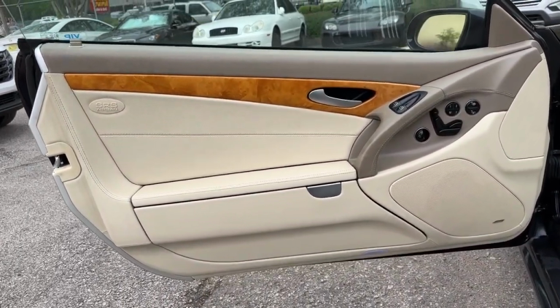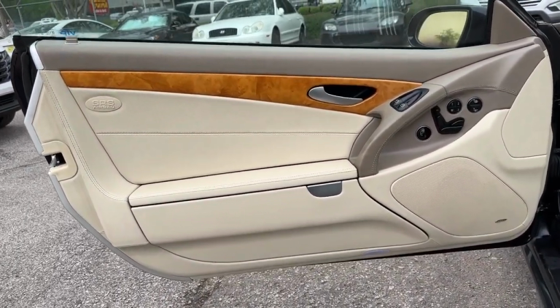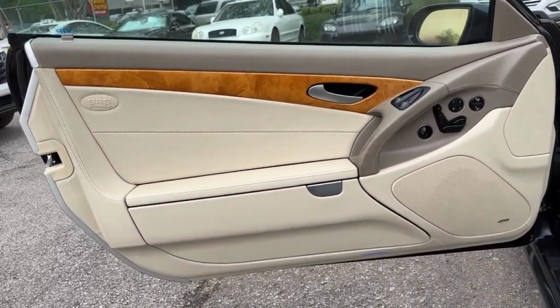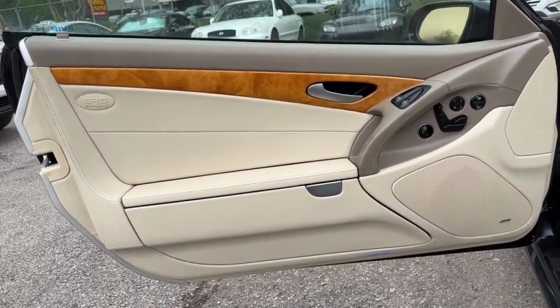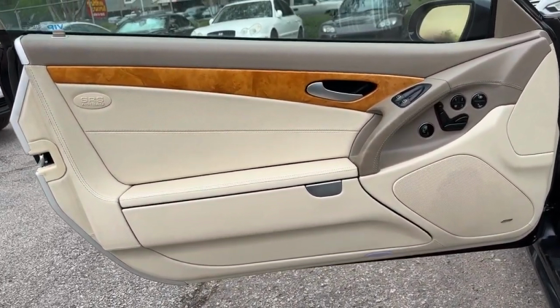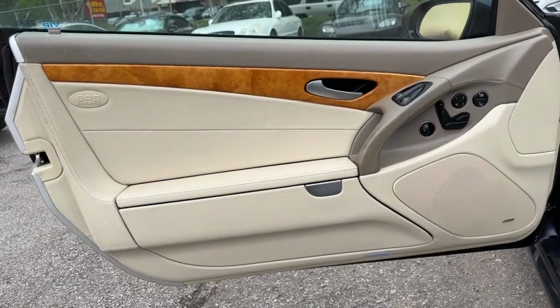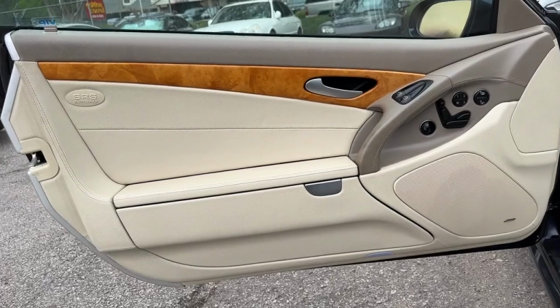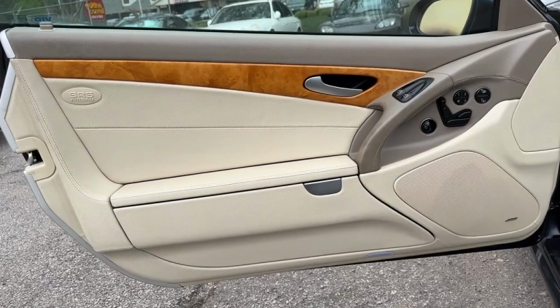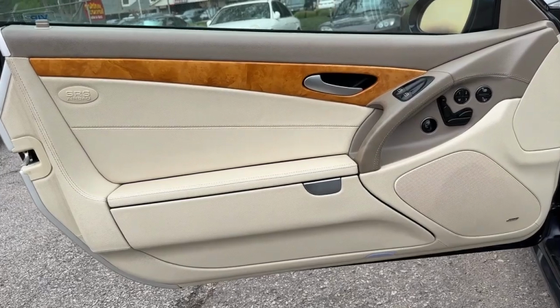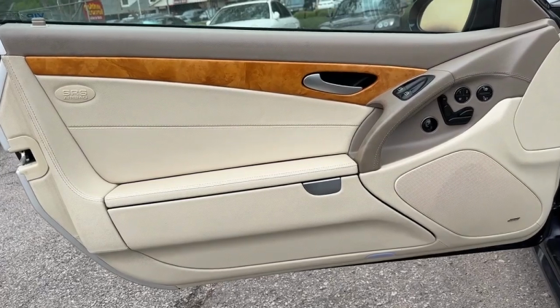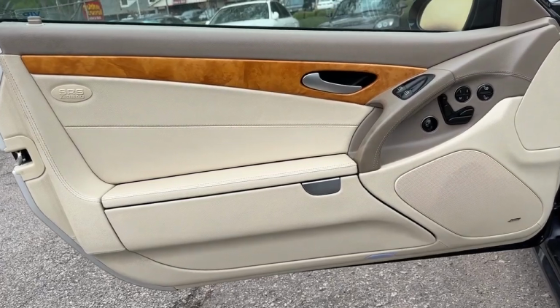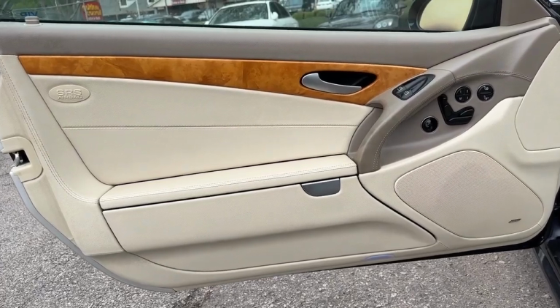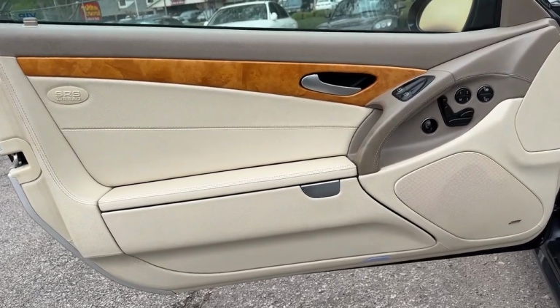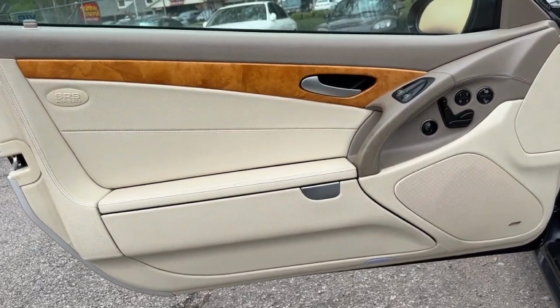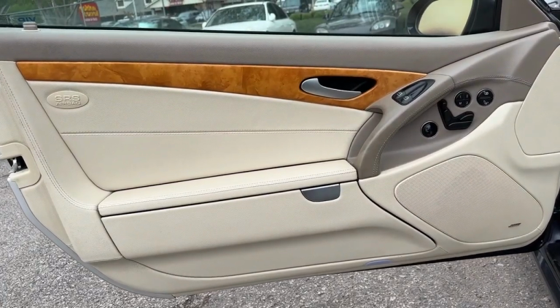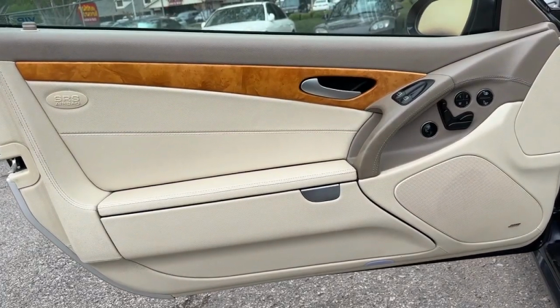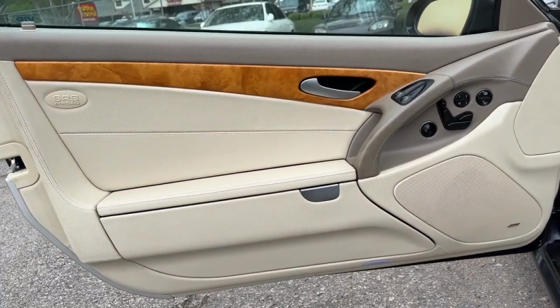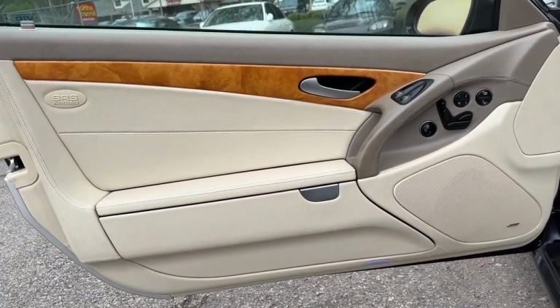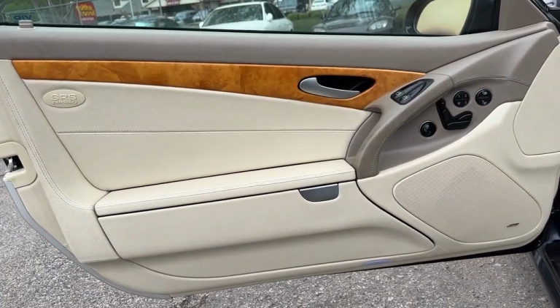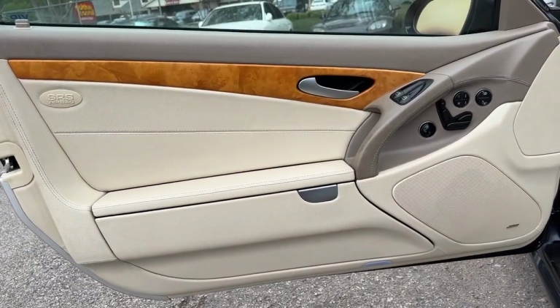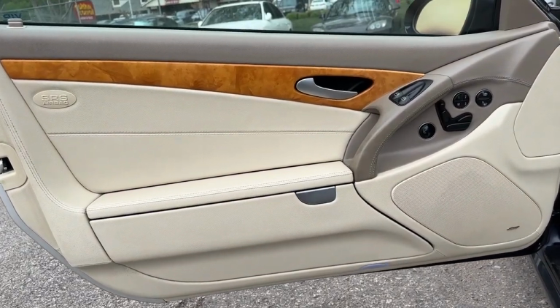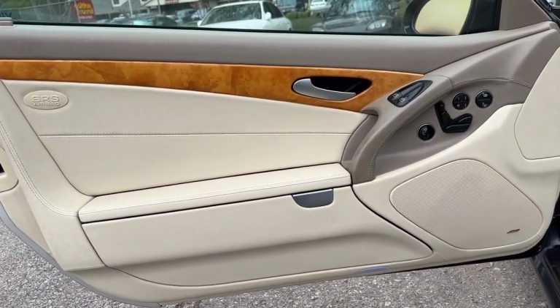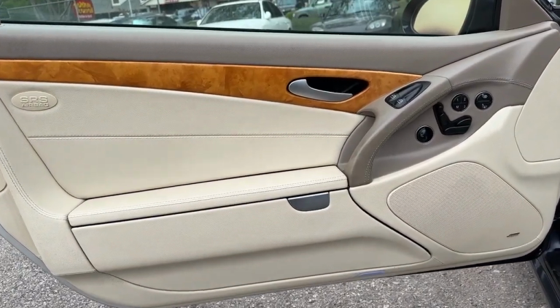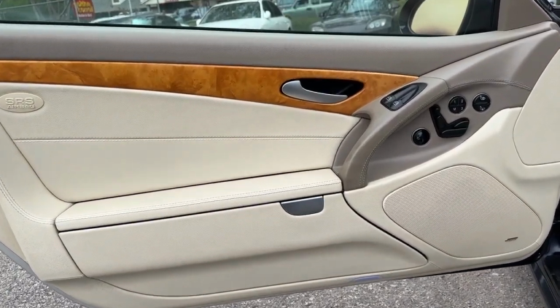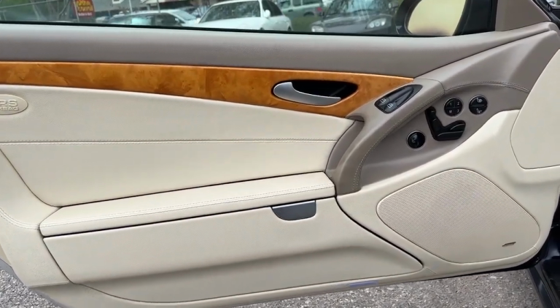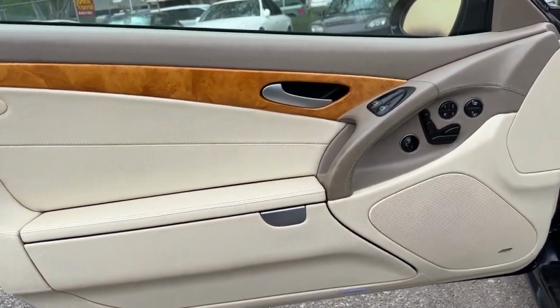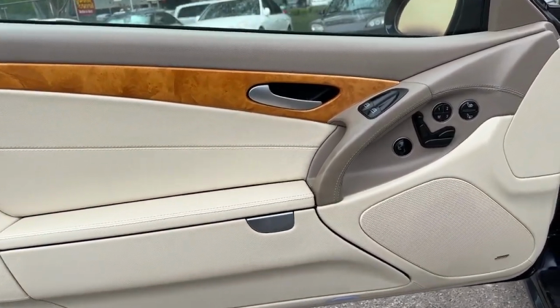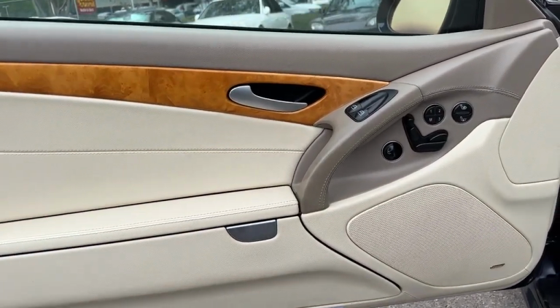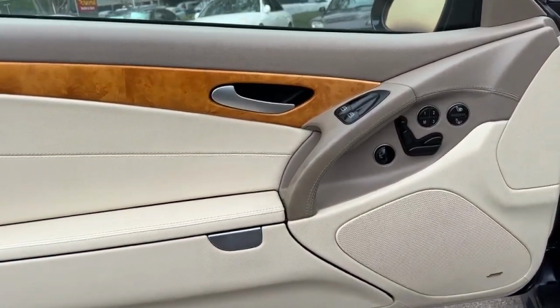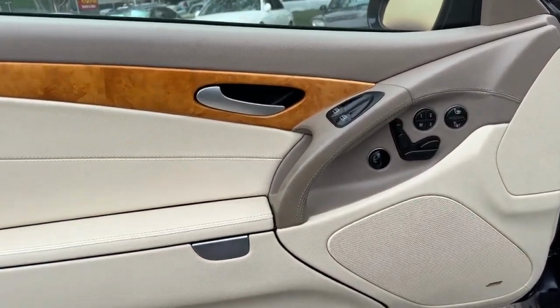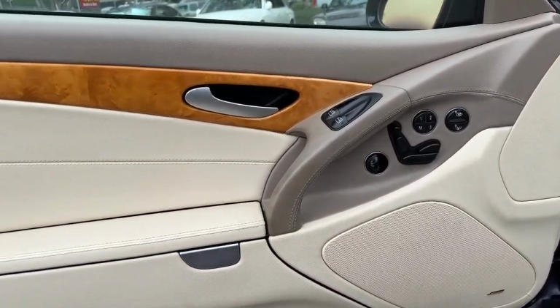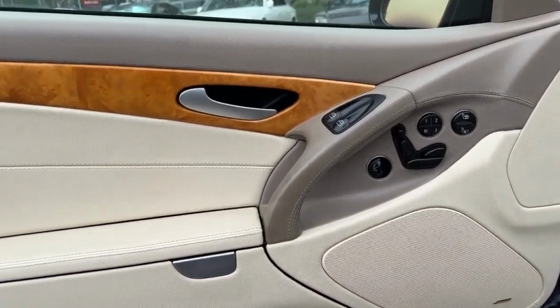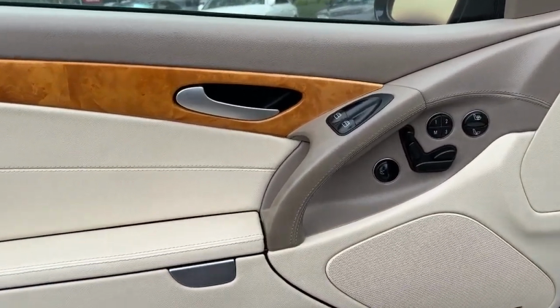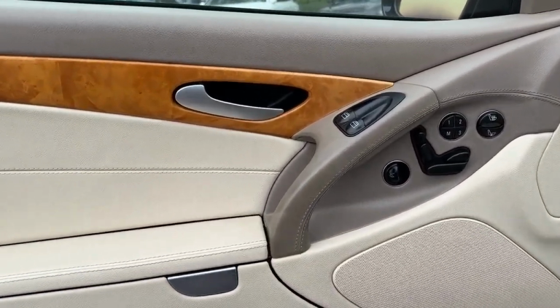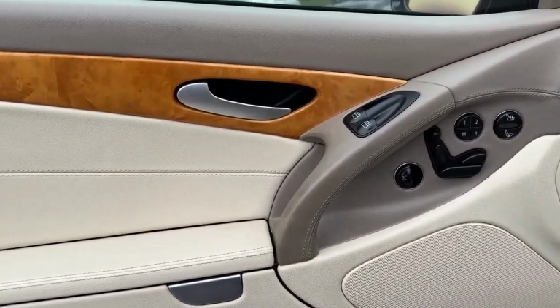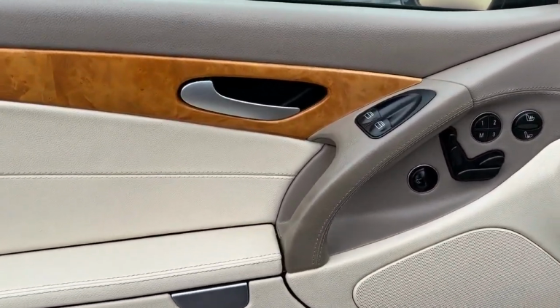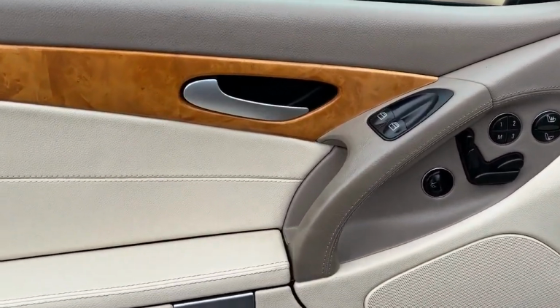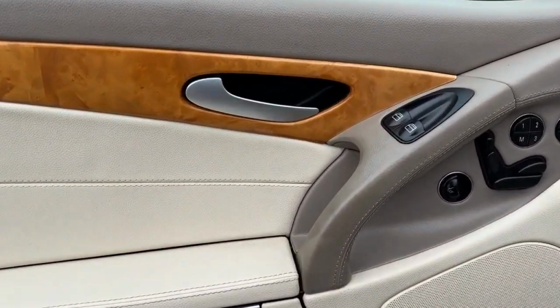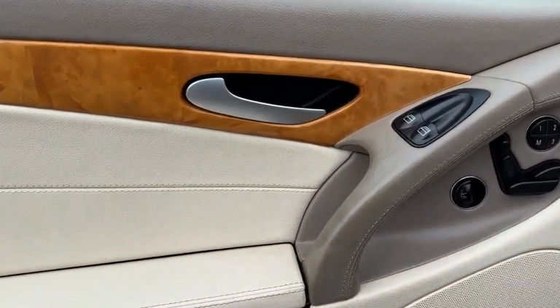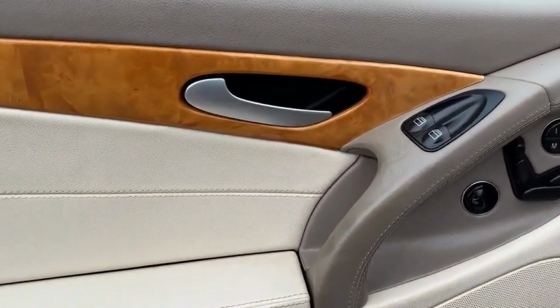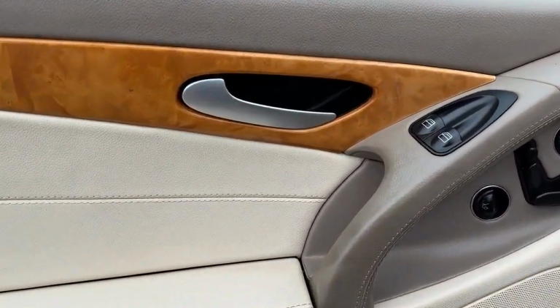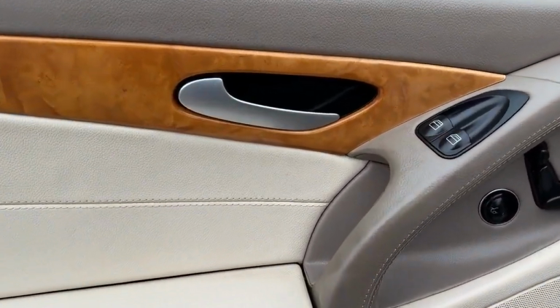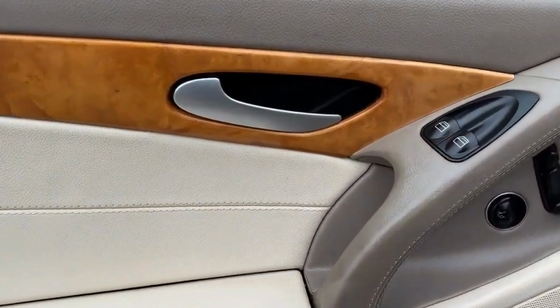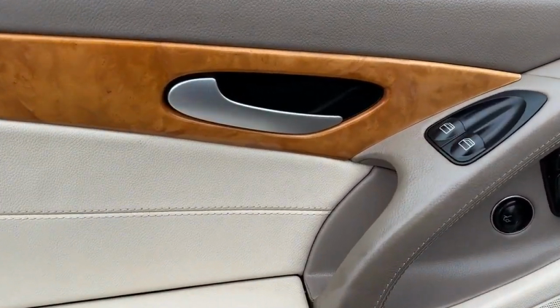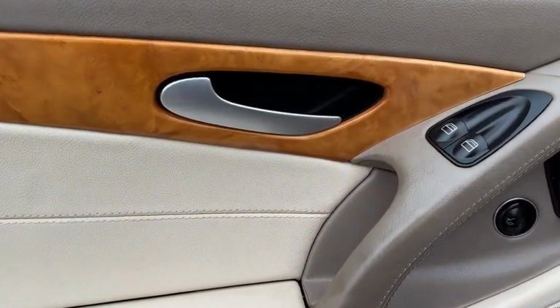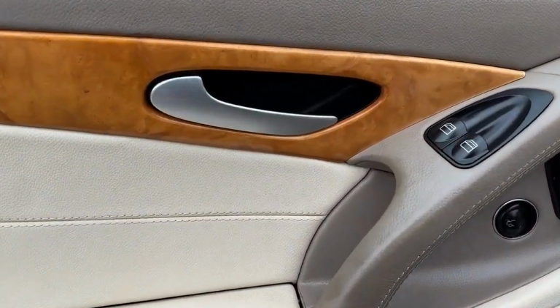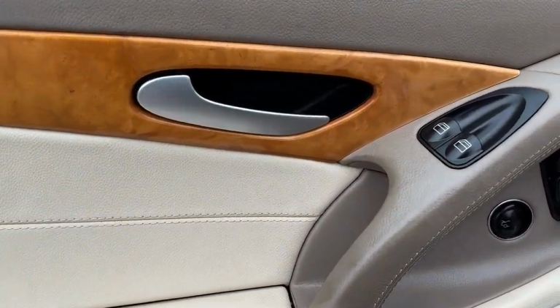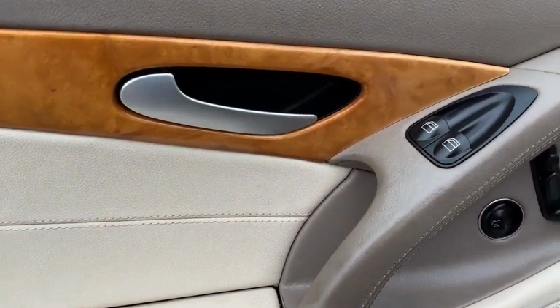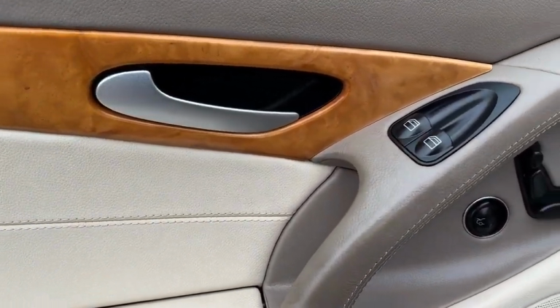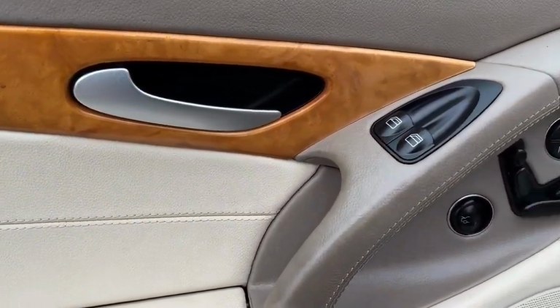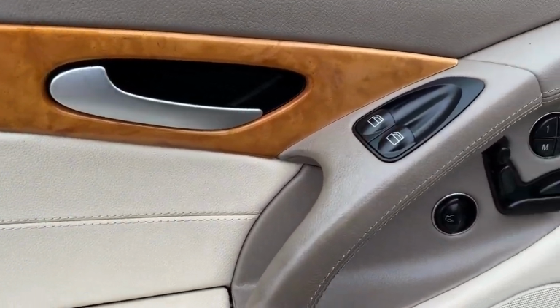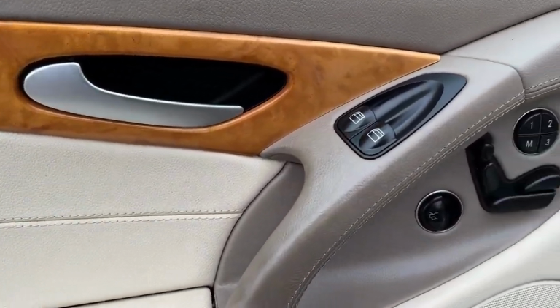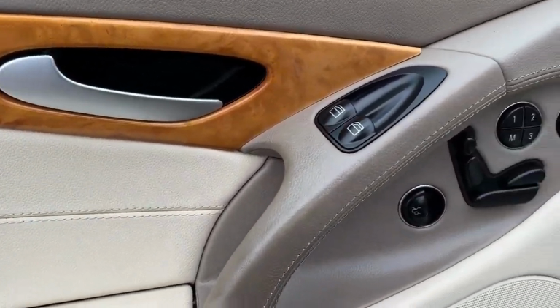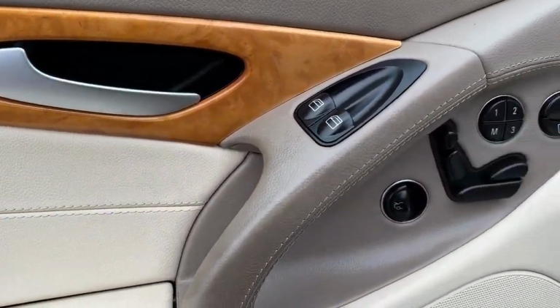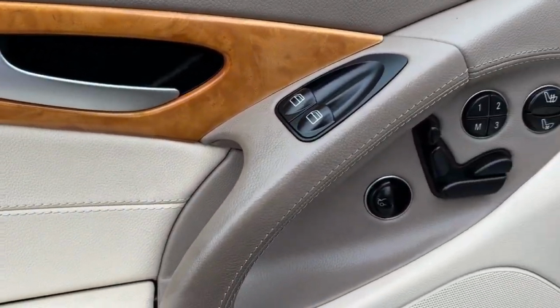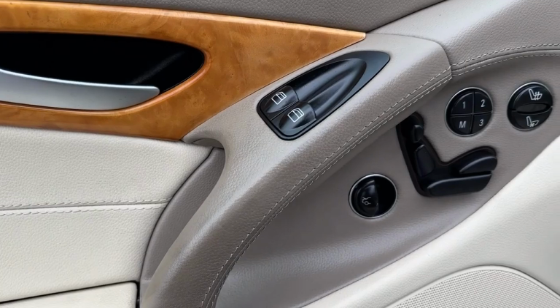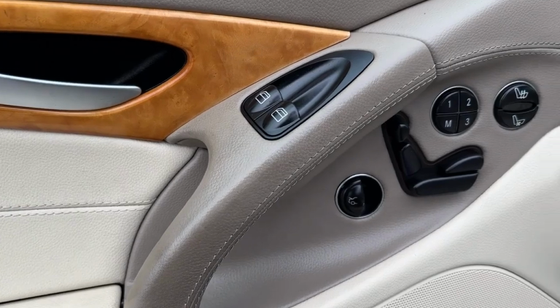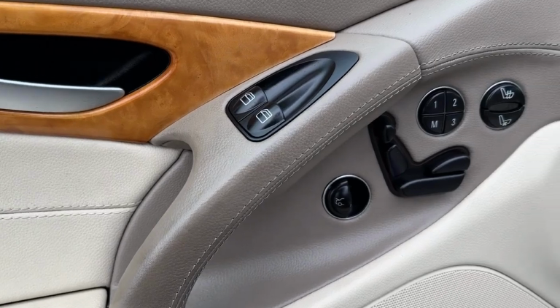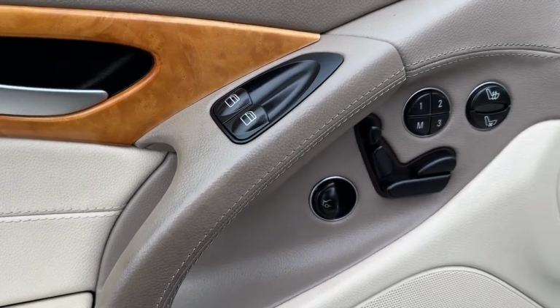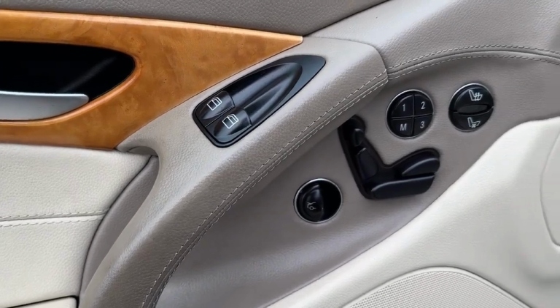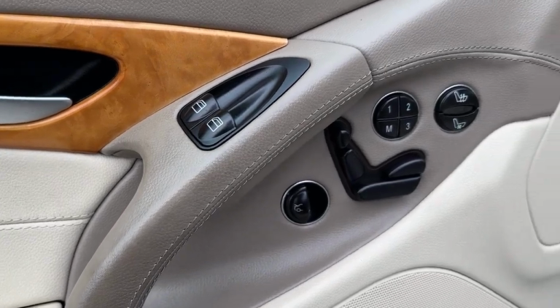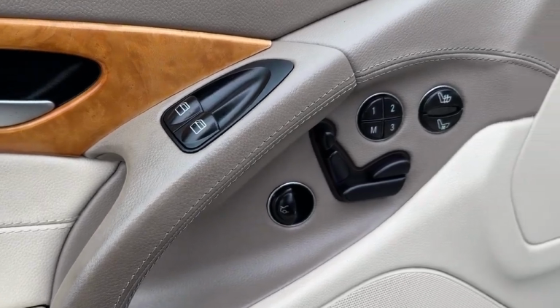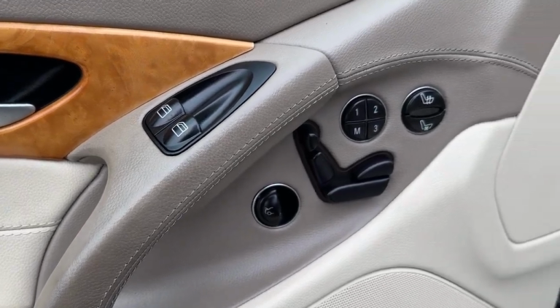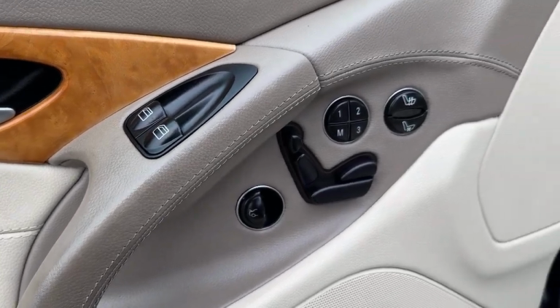Don't let this exceptional SL-Class slip away. Come in for a test drive. Our team will make it the best part of your day.